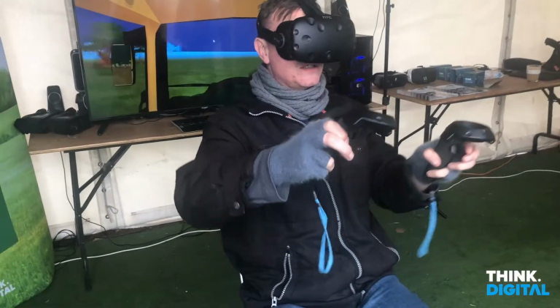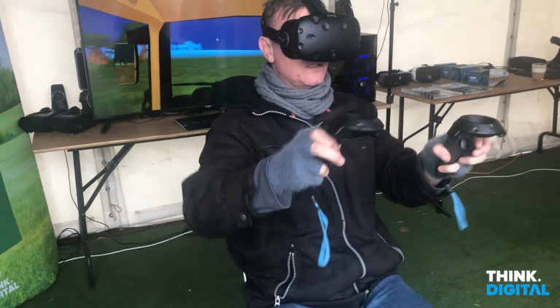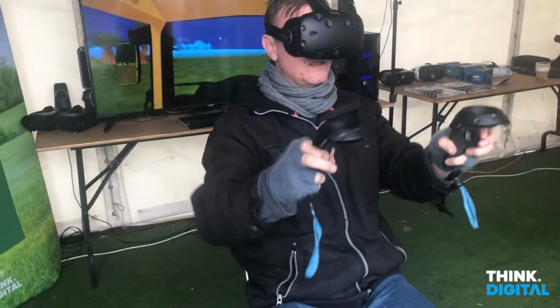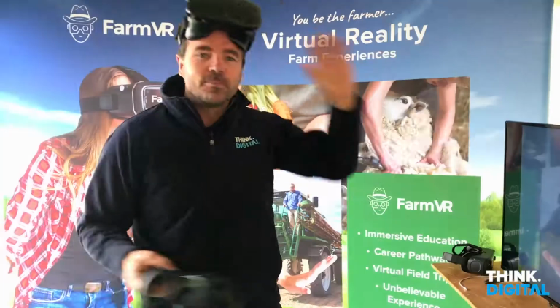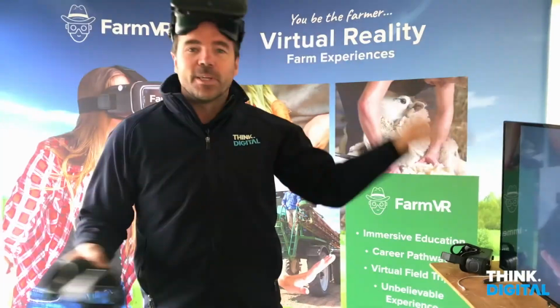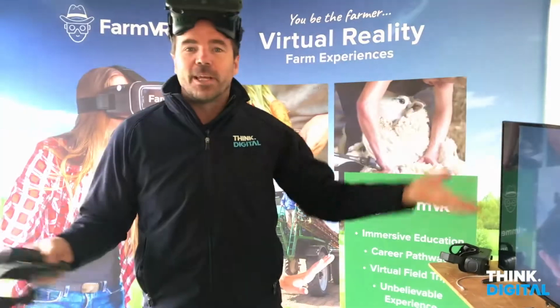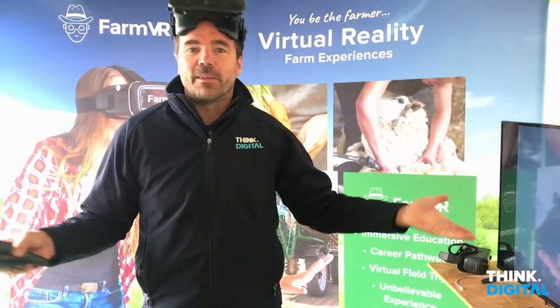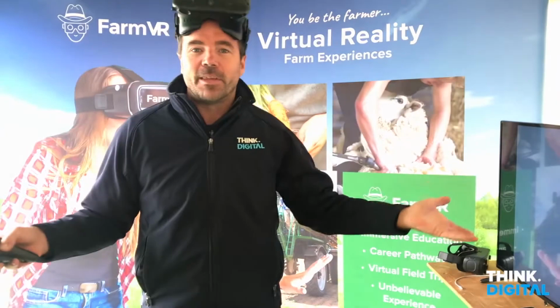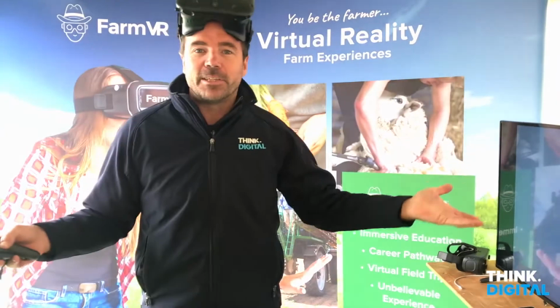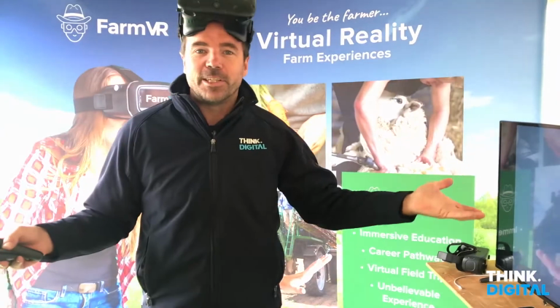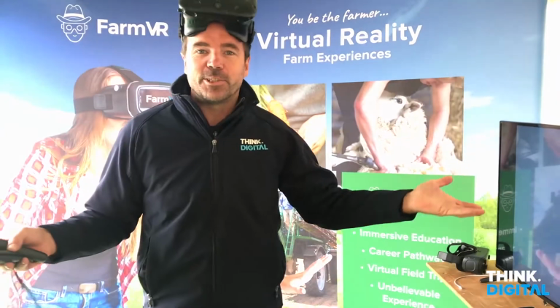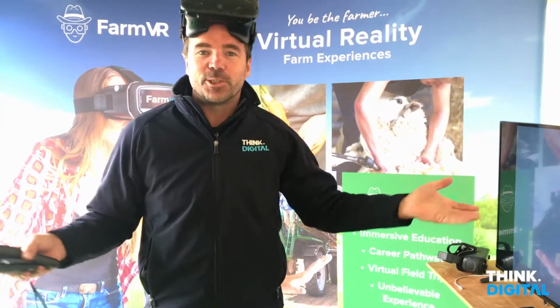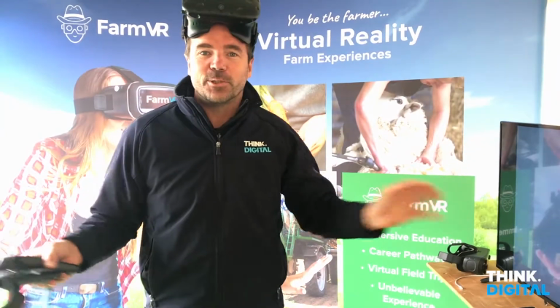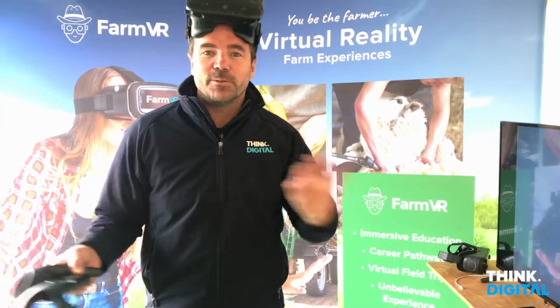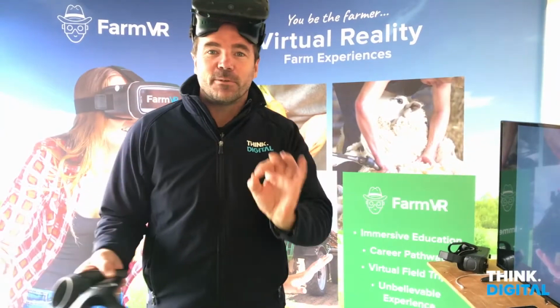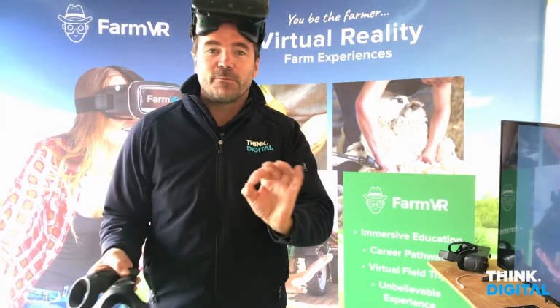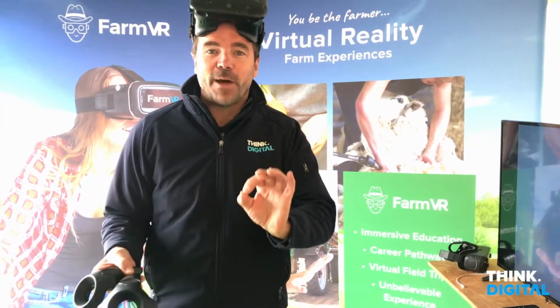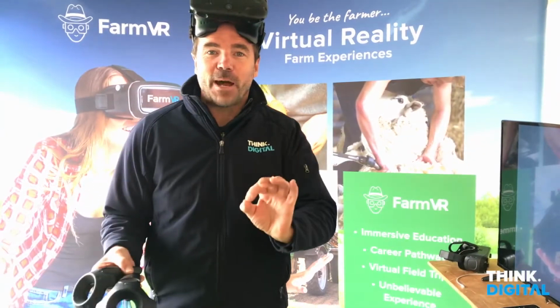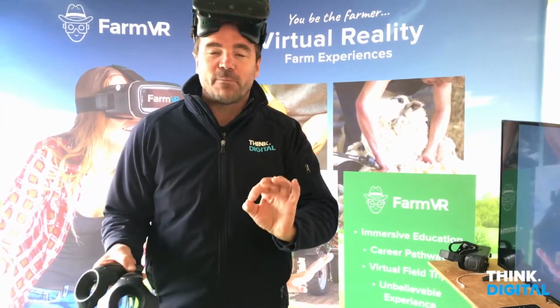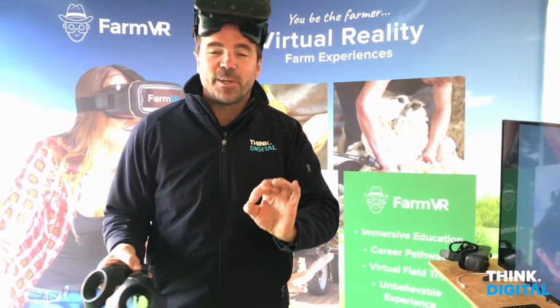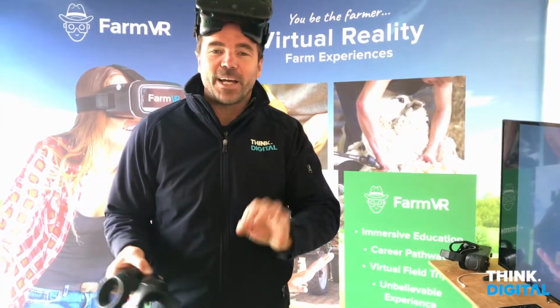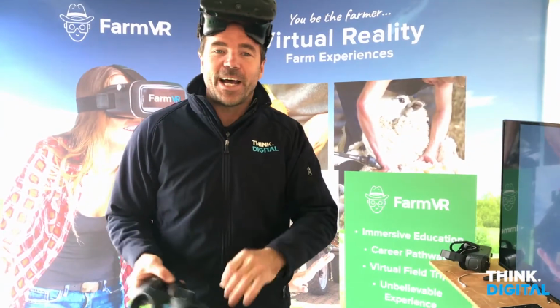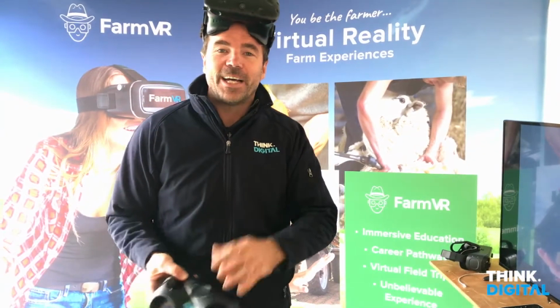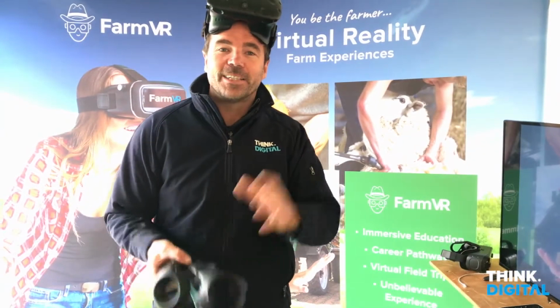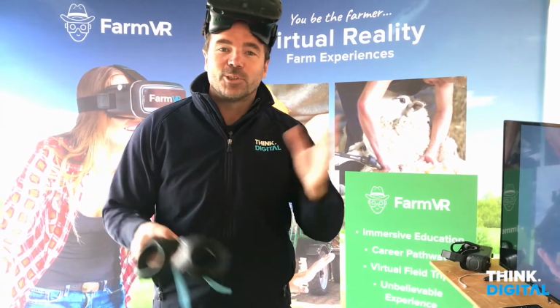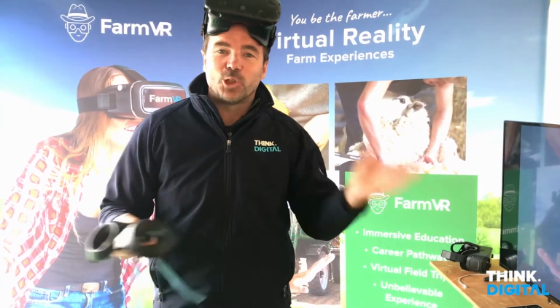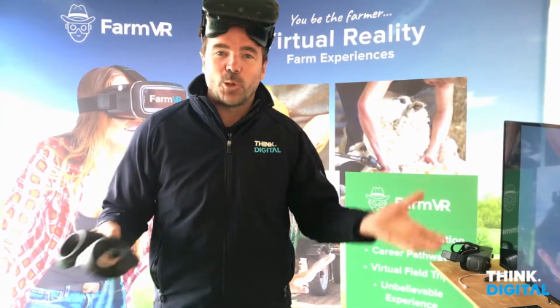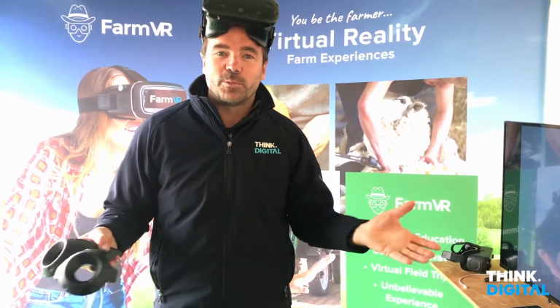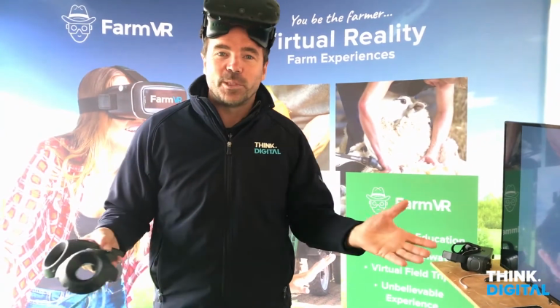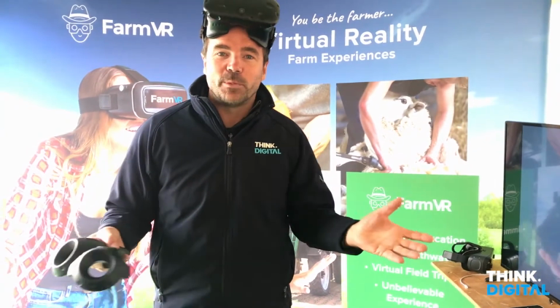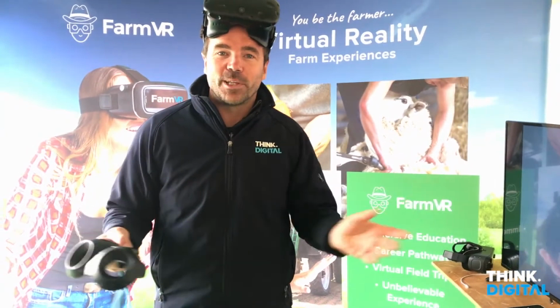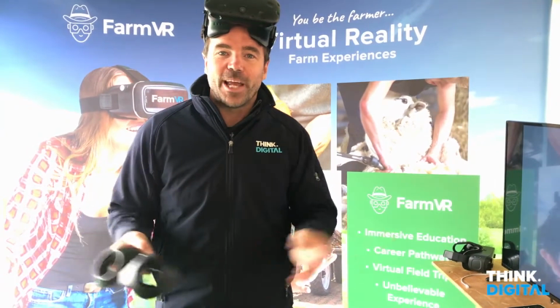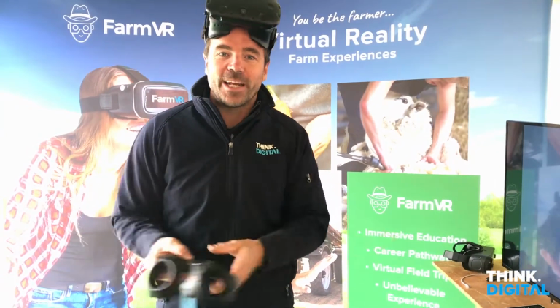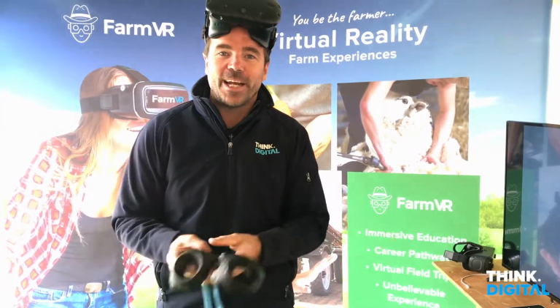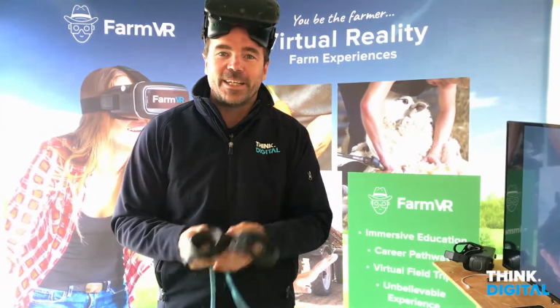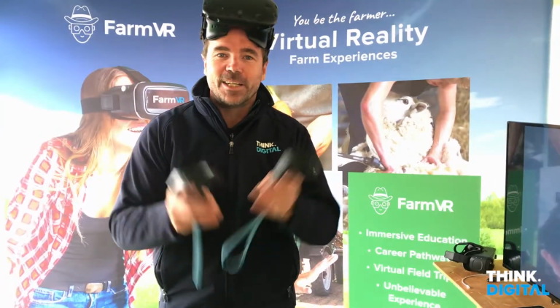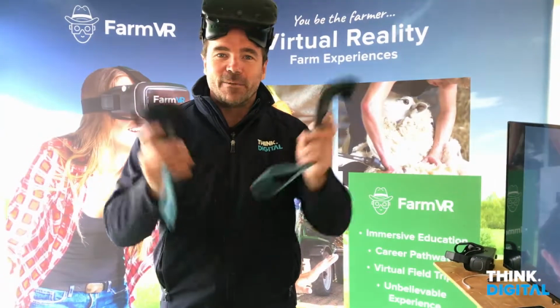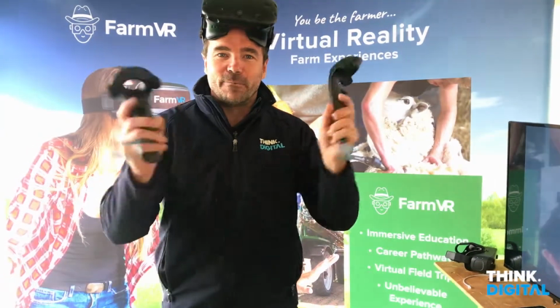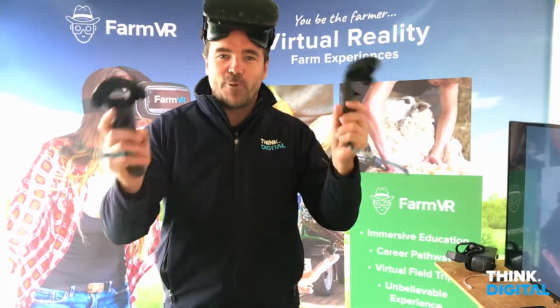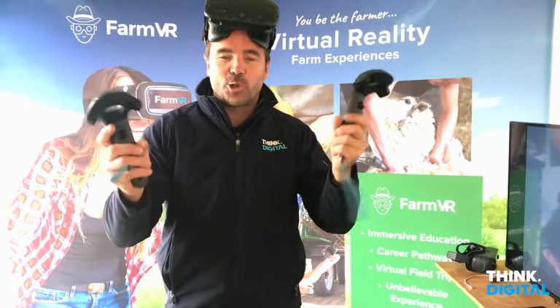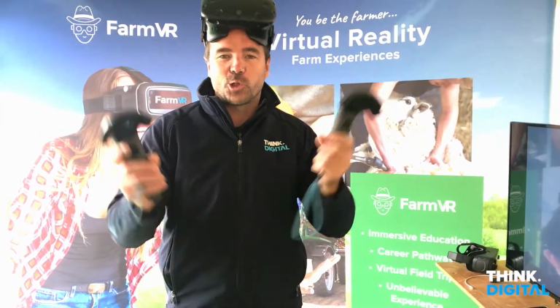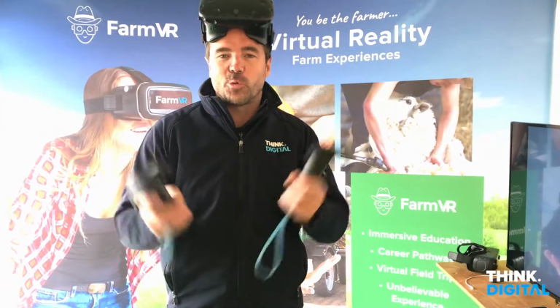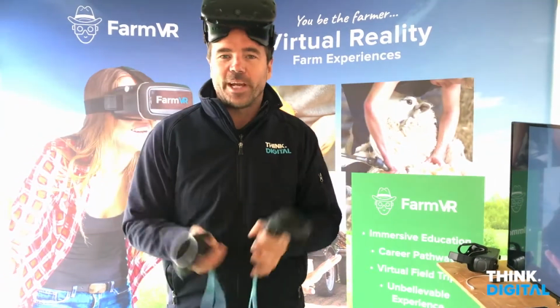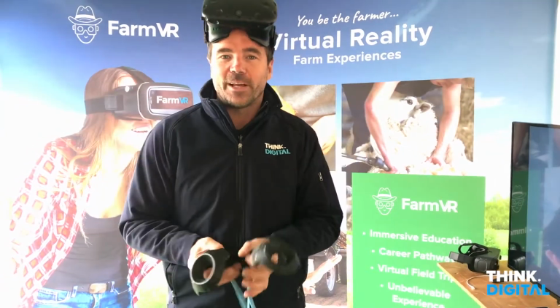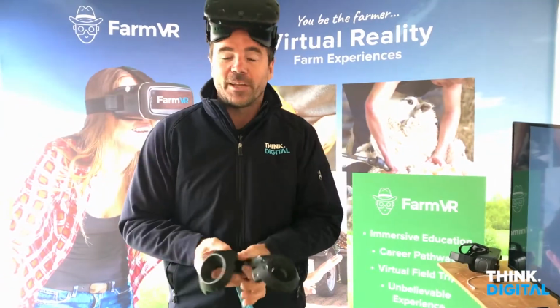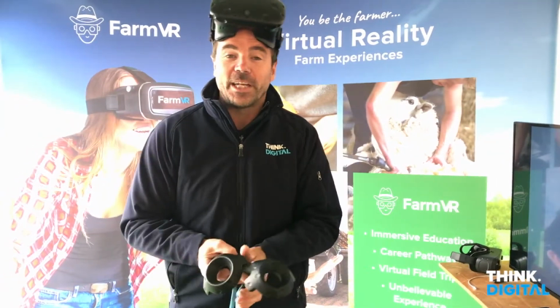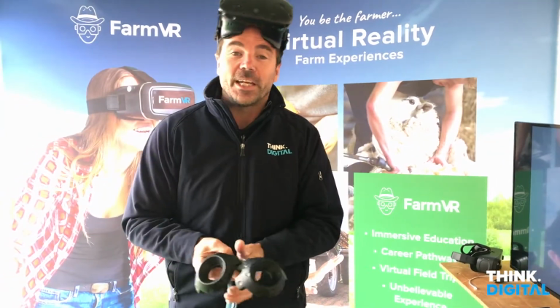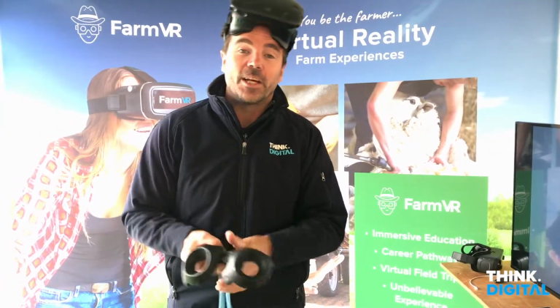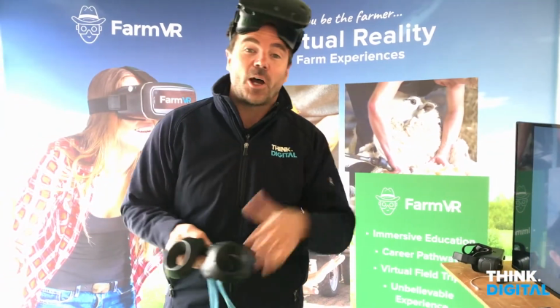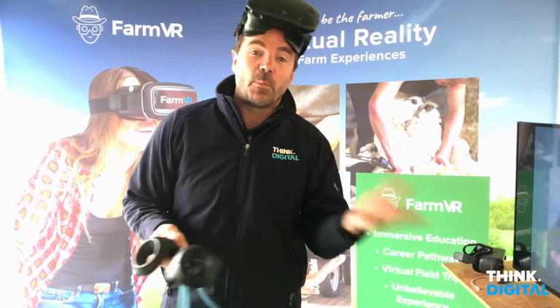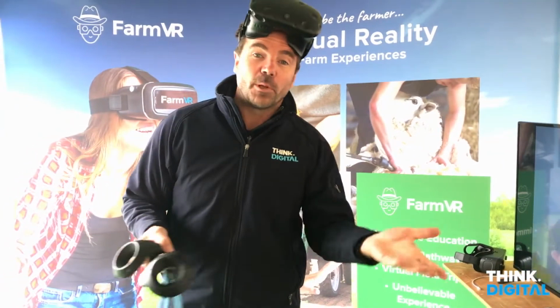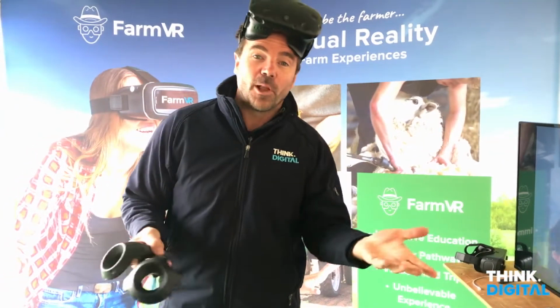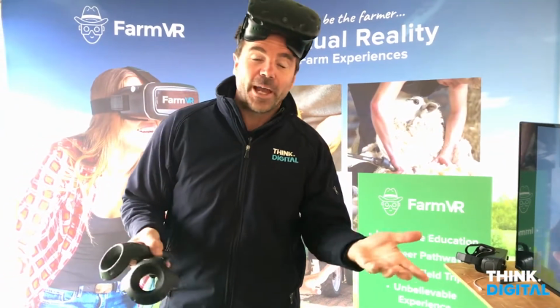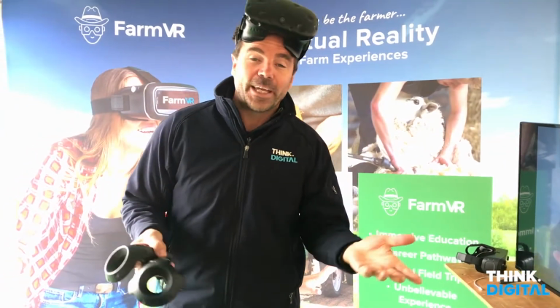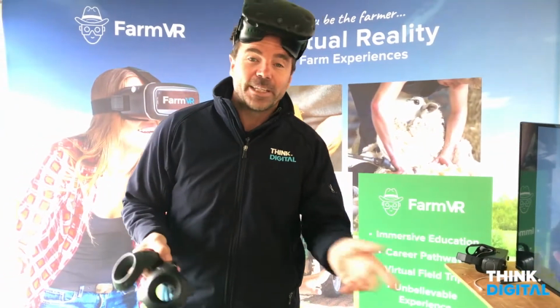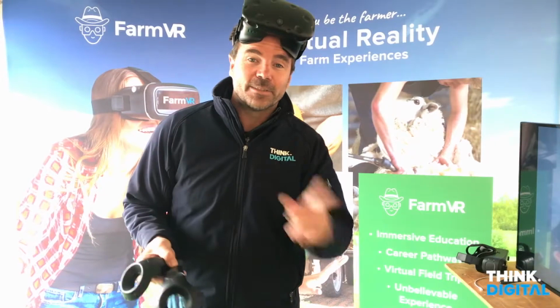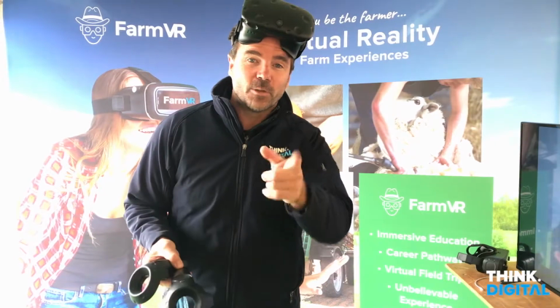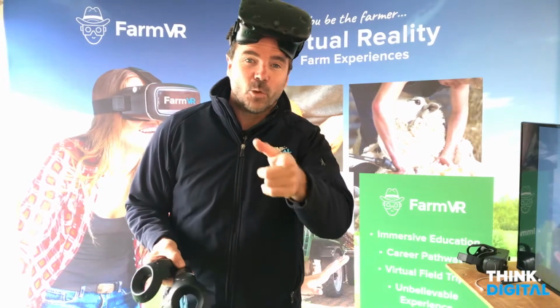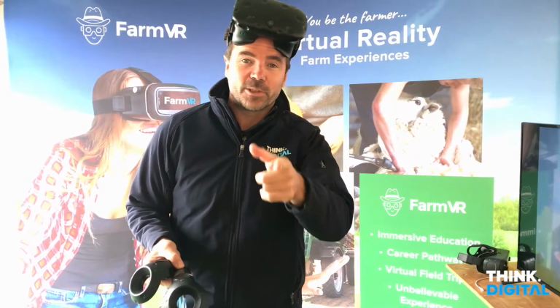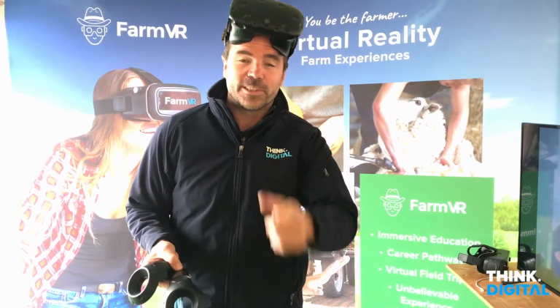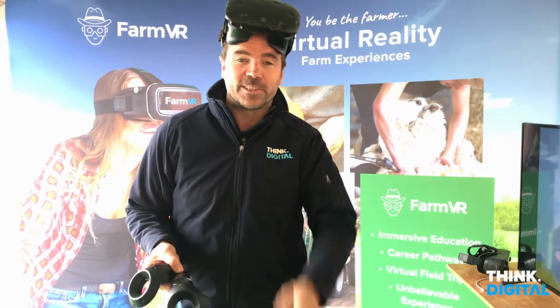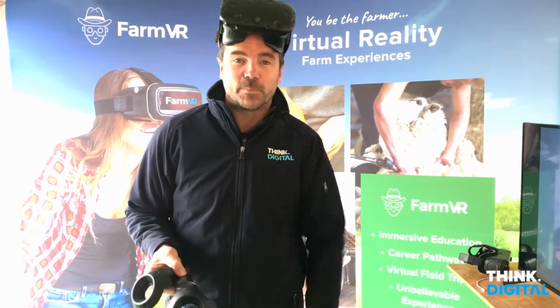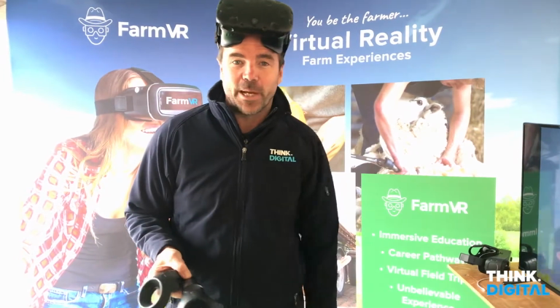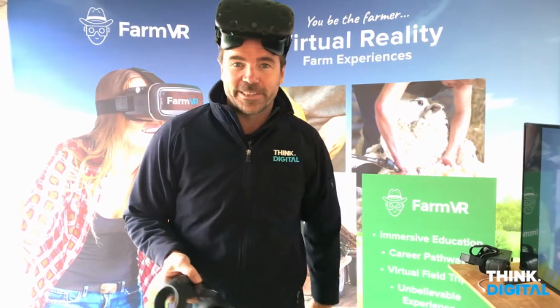Think digital farm VR, job simulator, virtual reality. Hope you like it — watch this space.